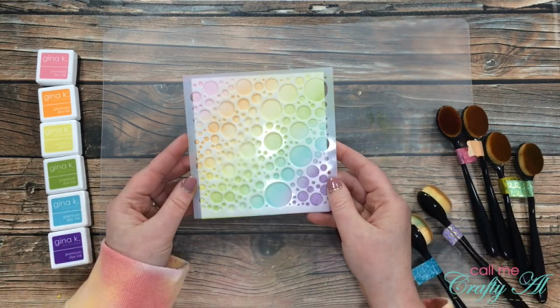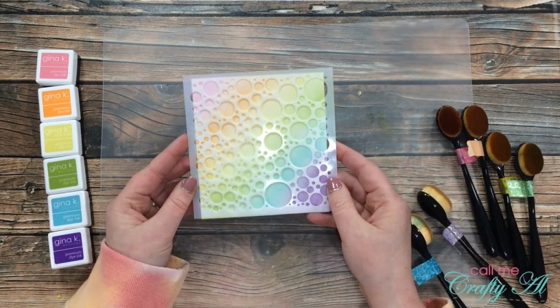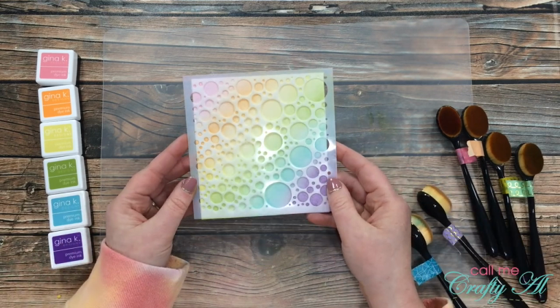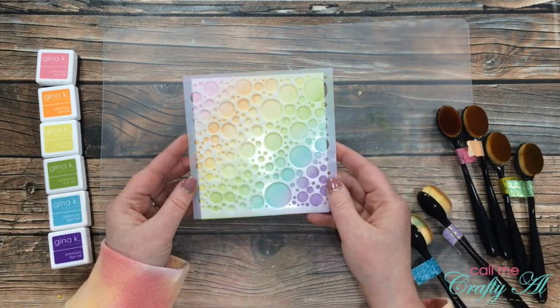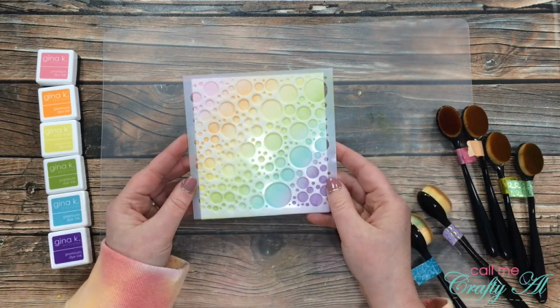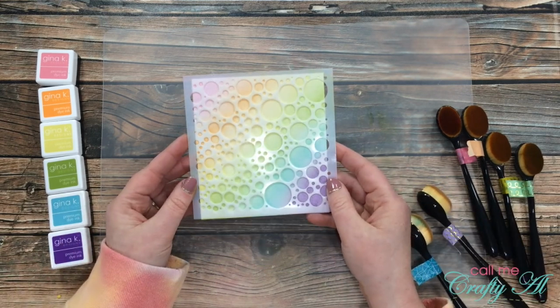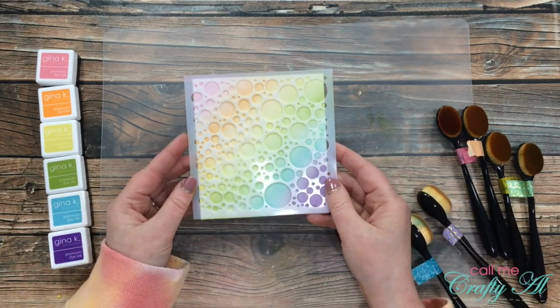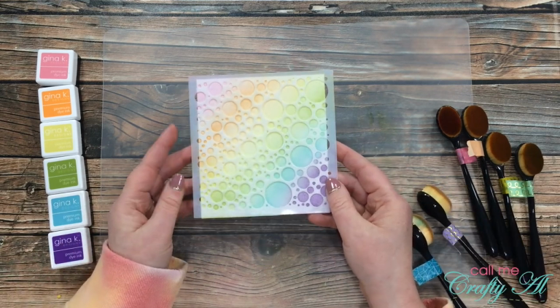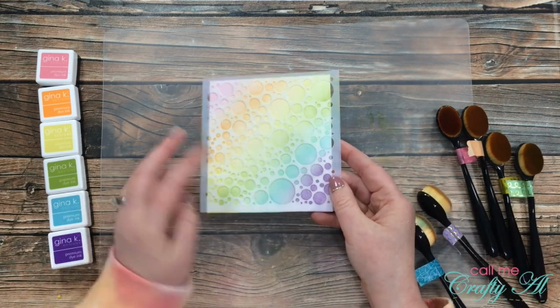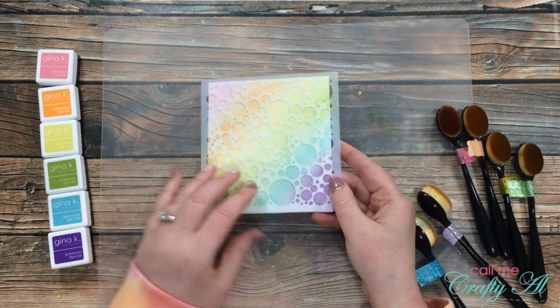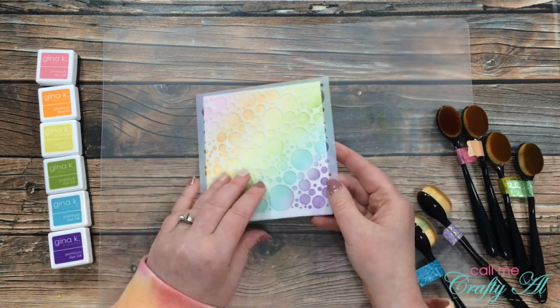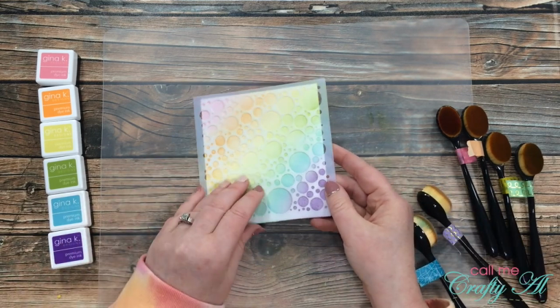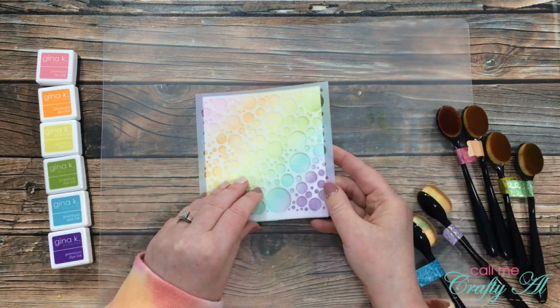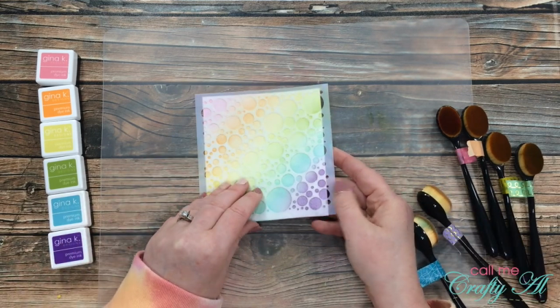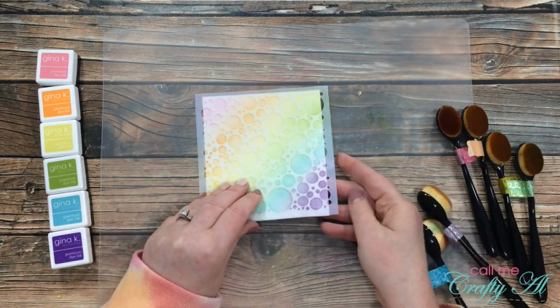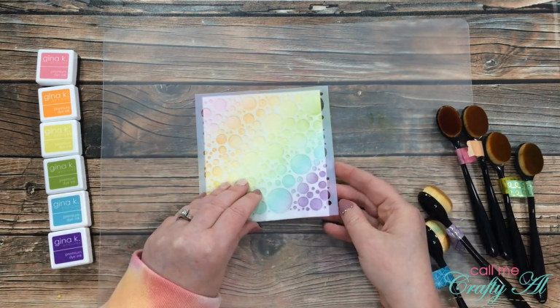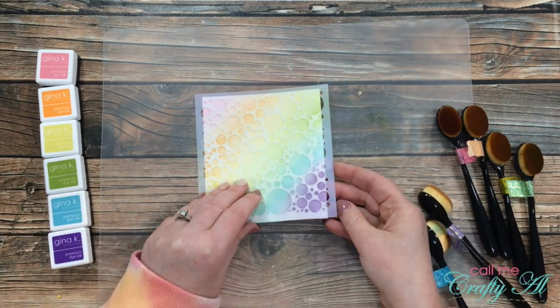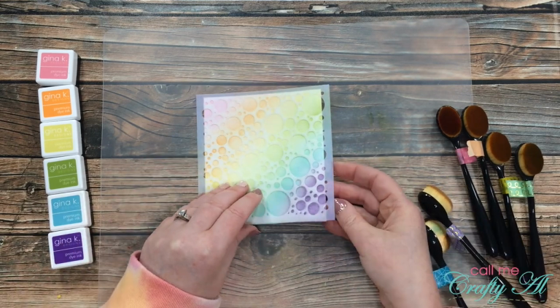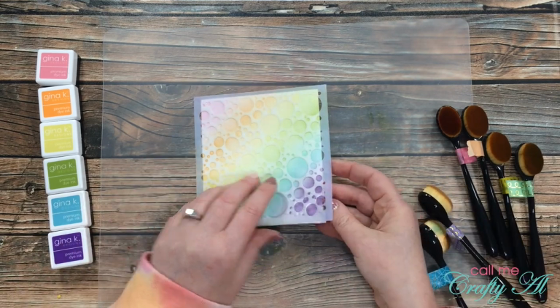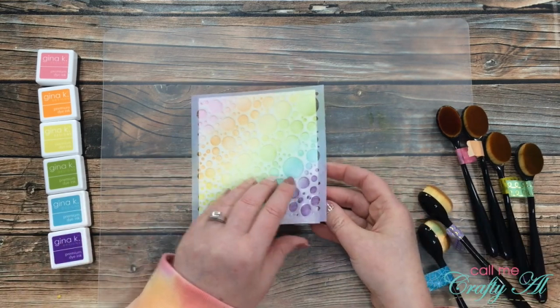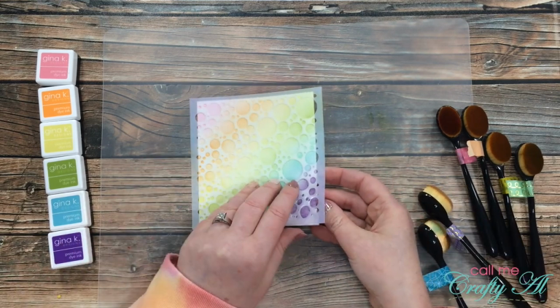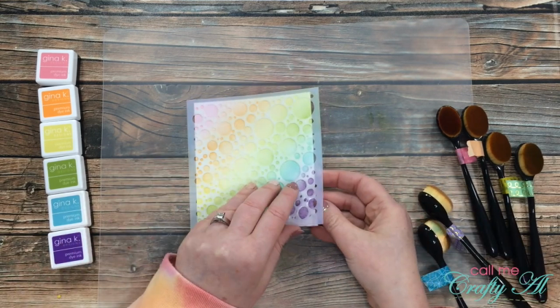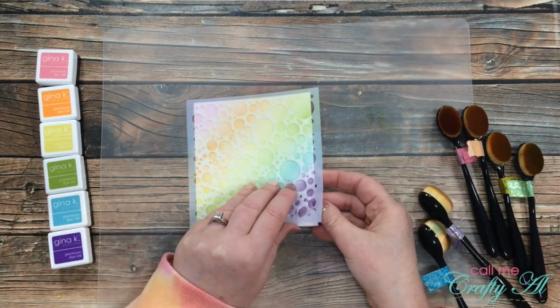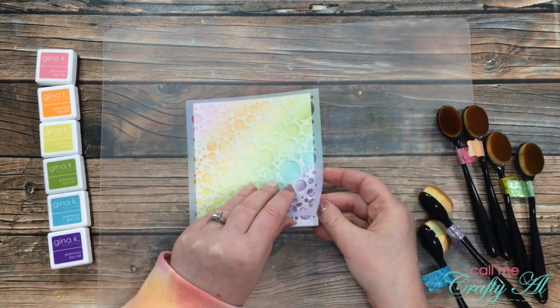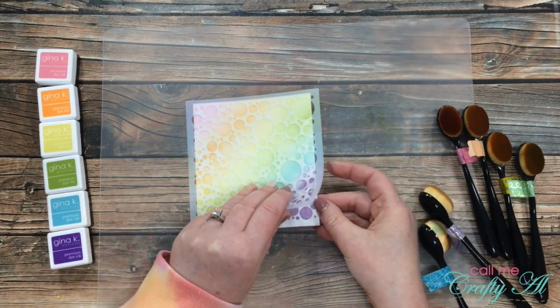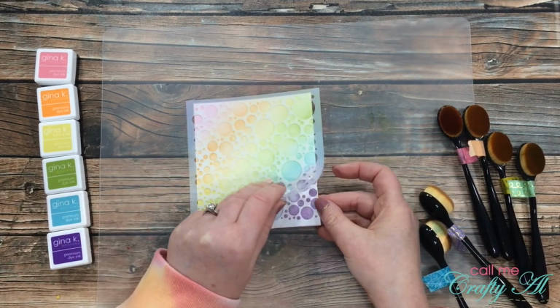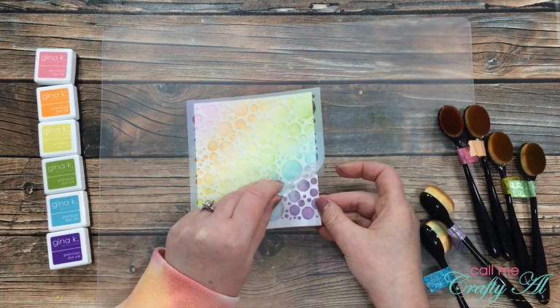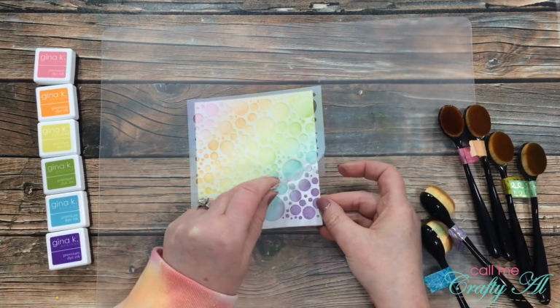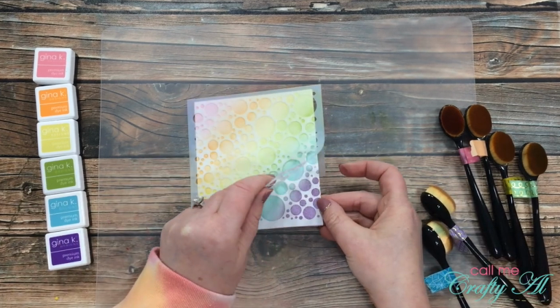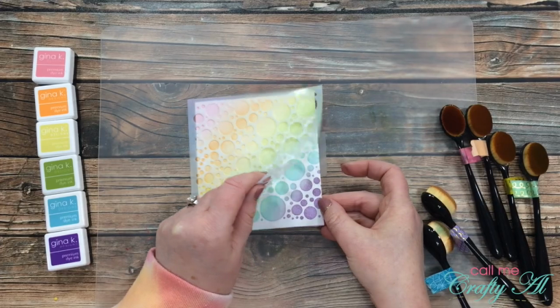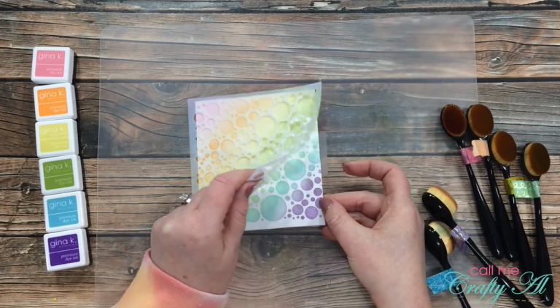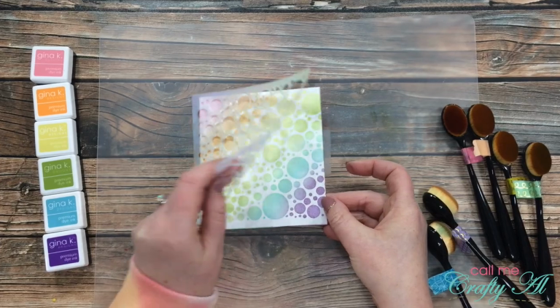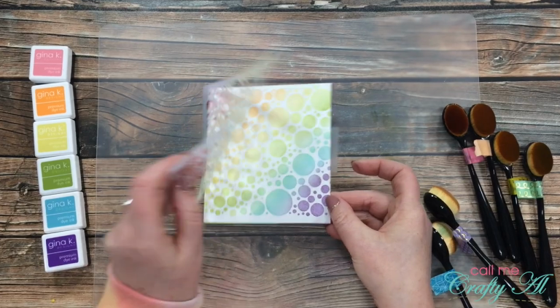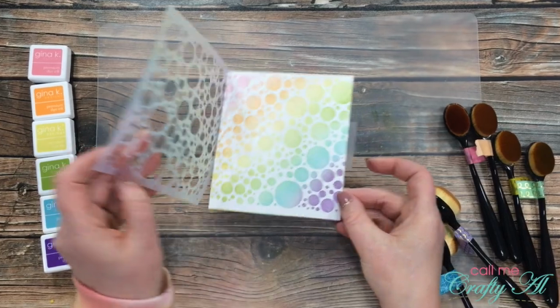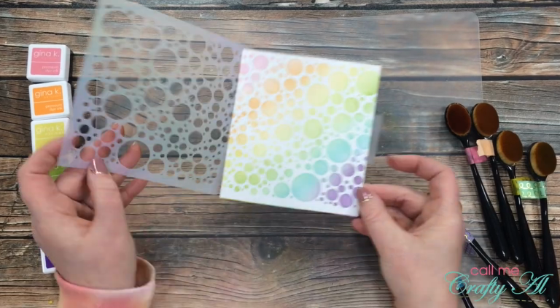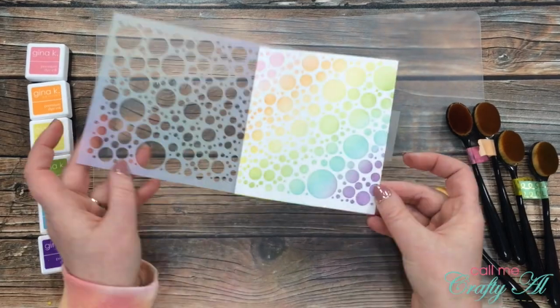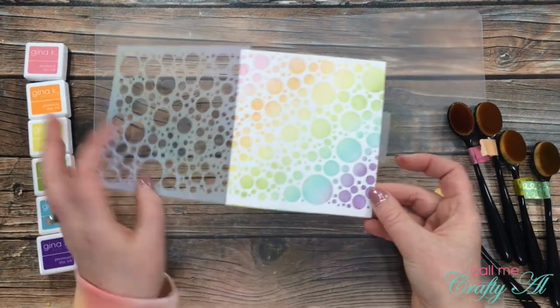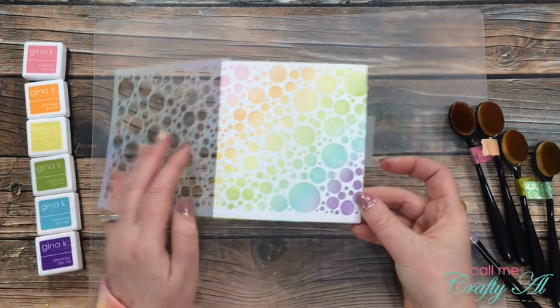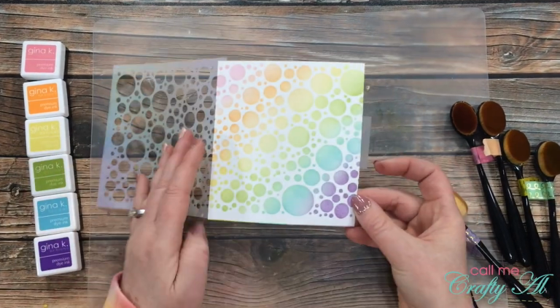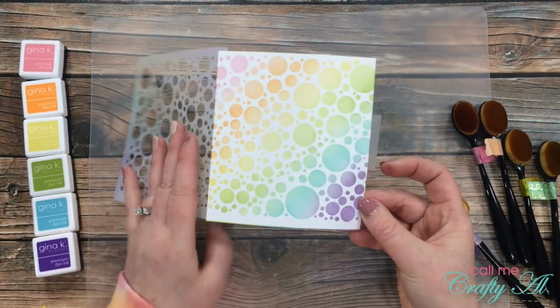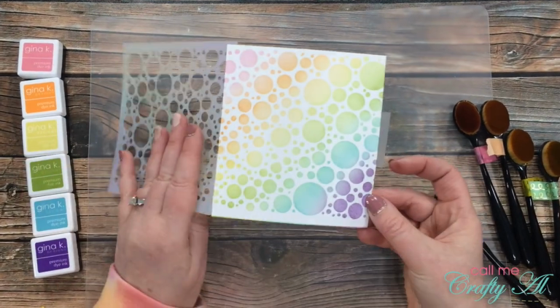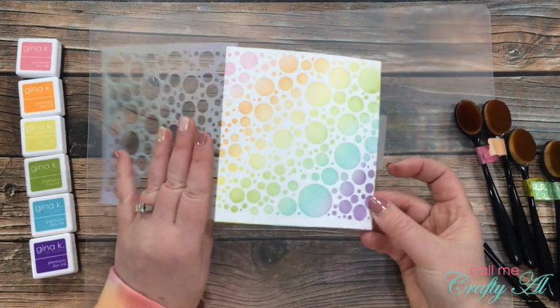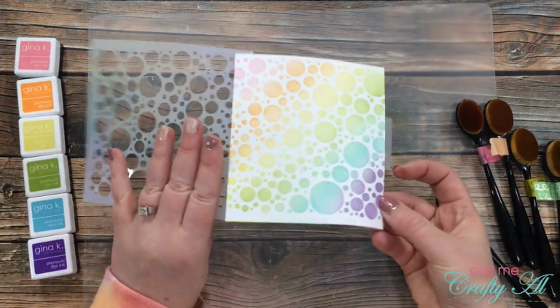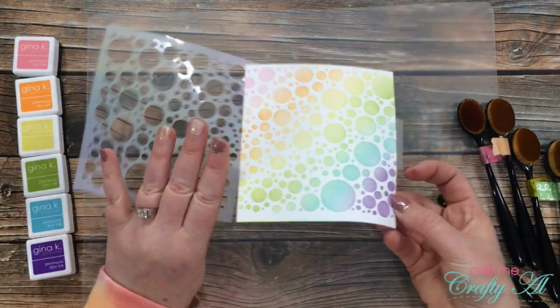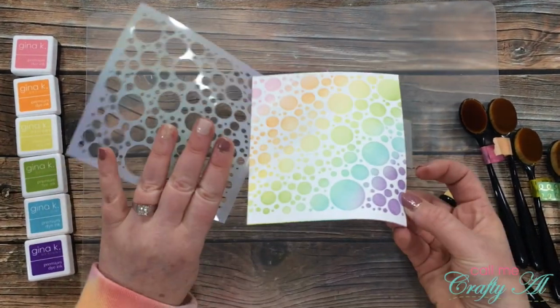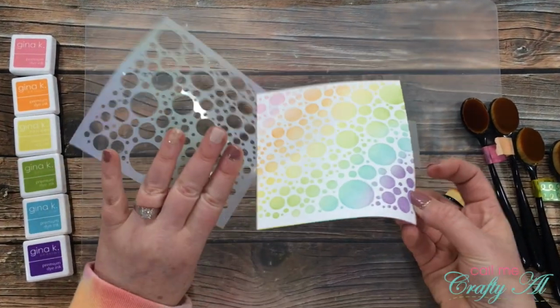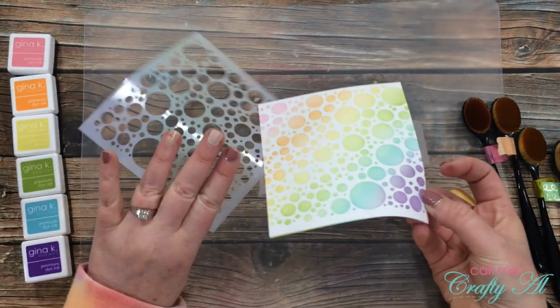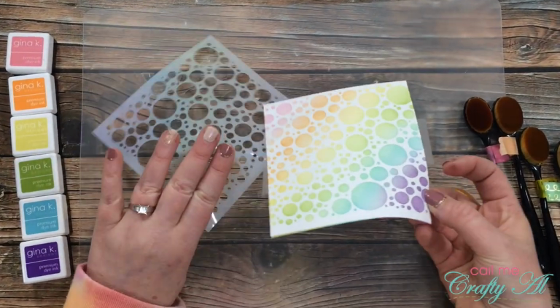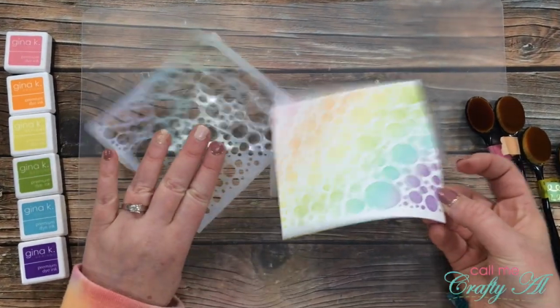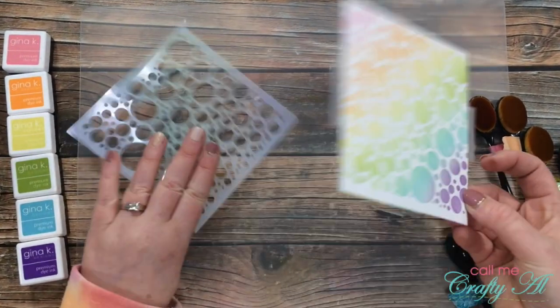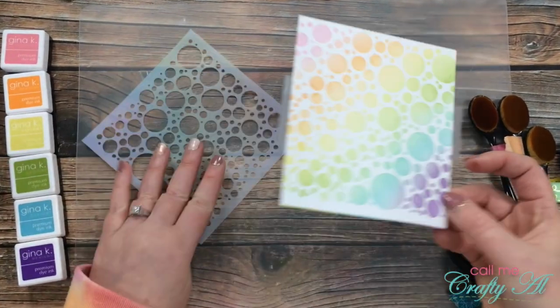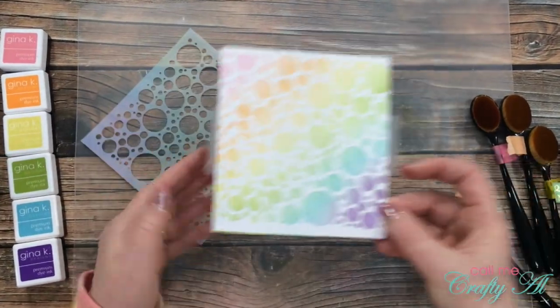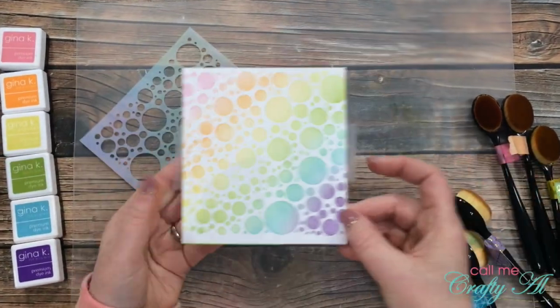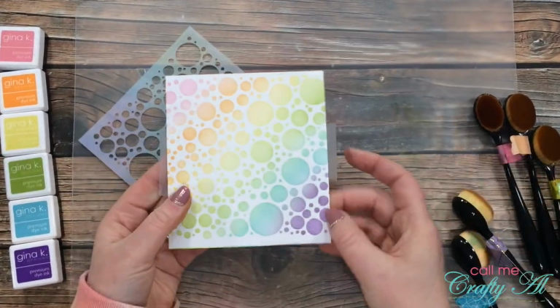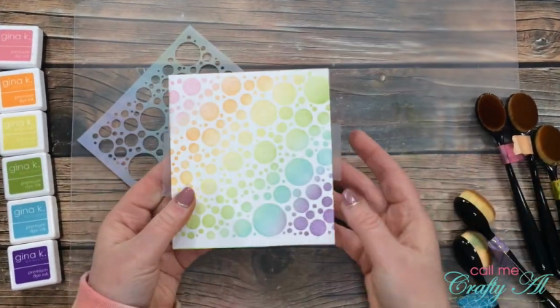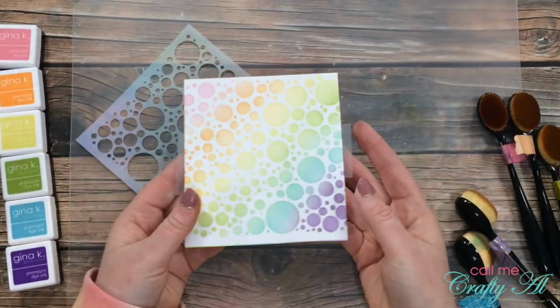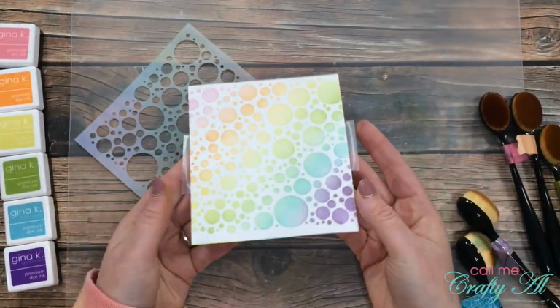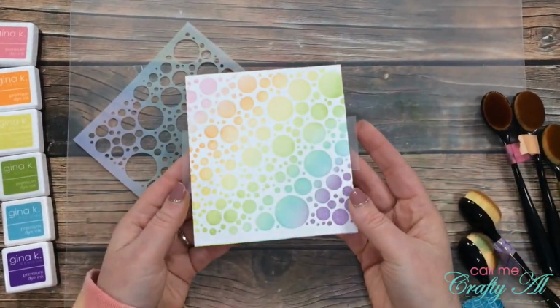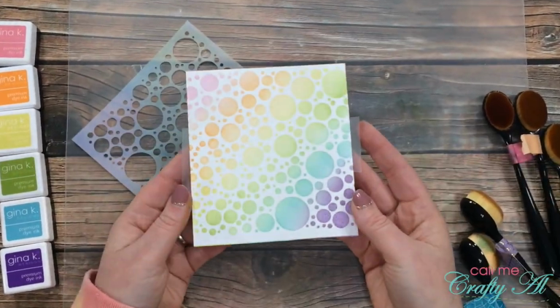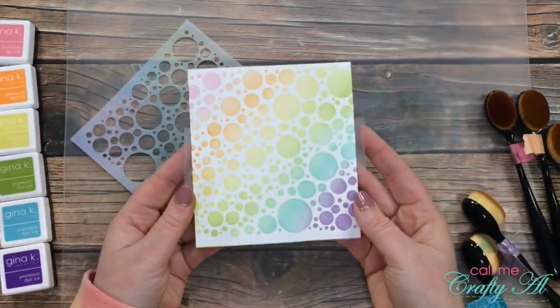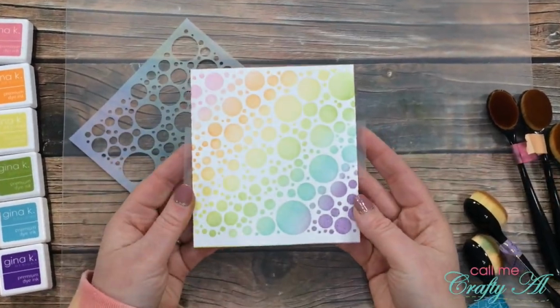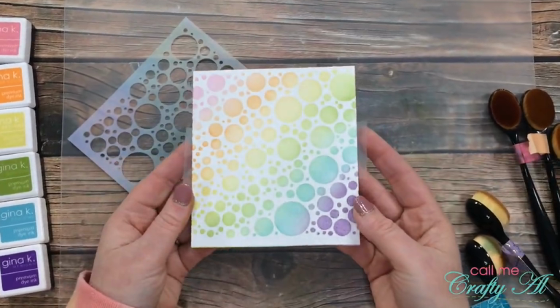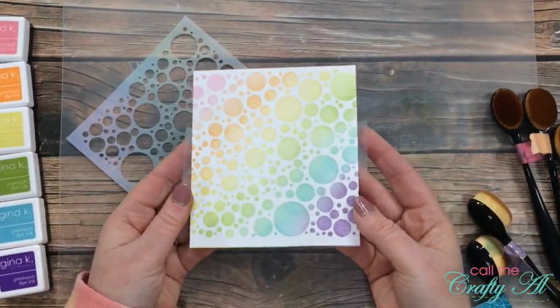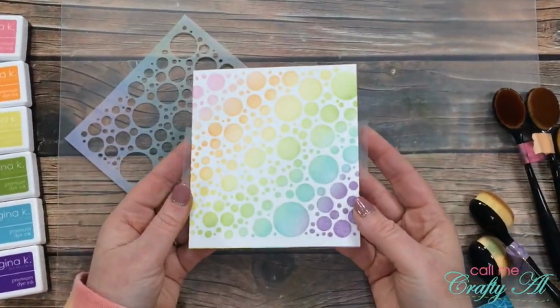Once all of the colors were down, it was time for the big reveal — I just love this part of stenciling.